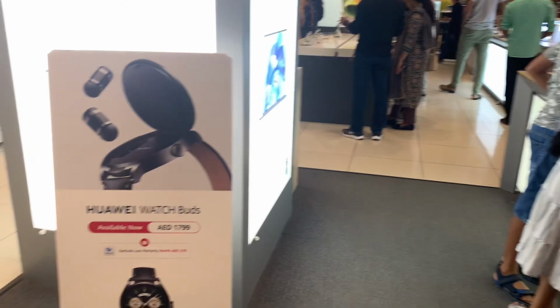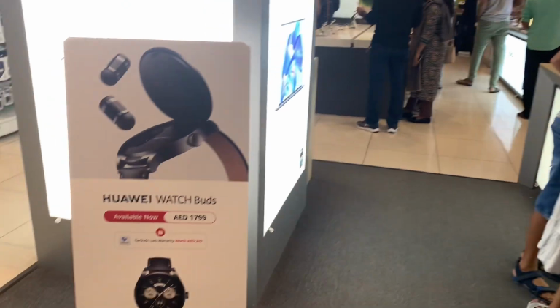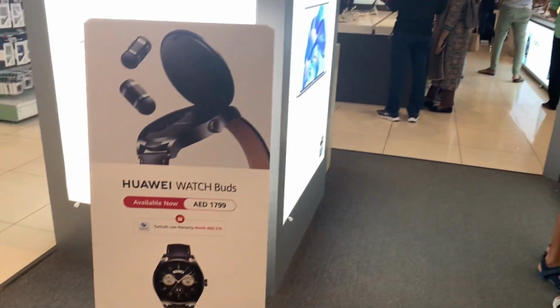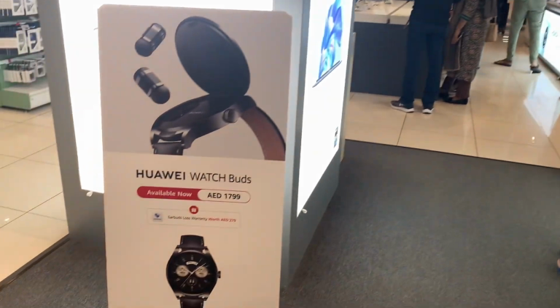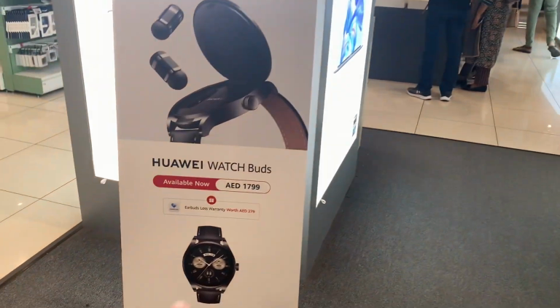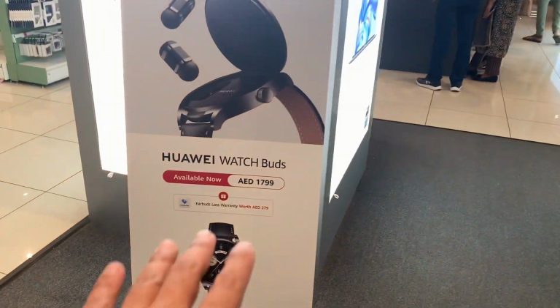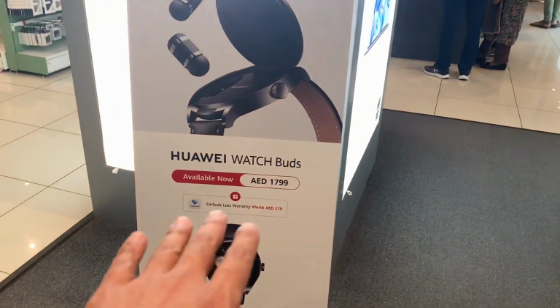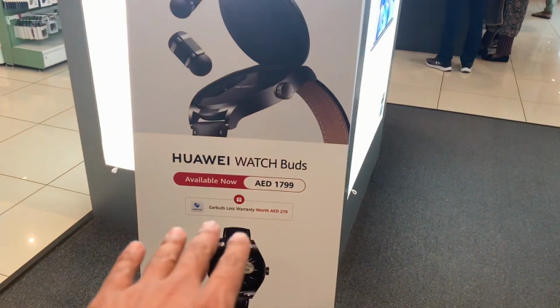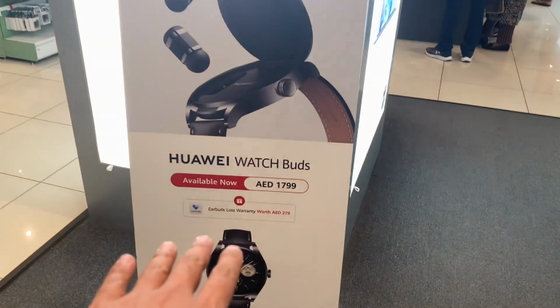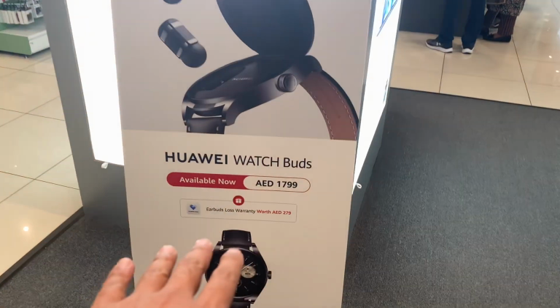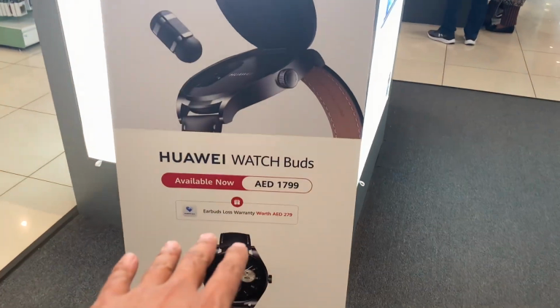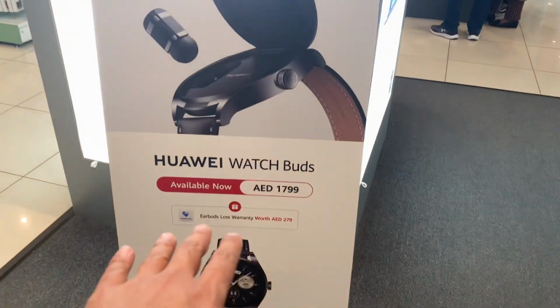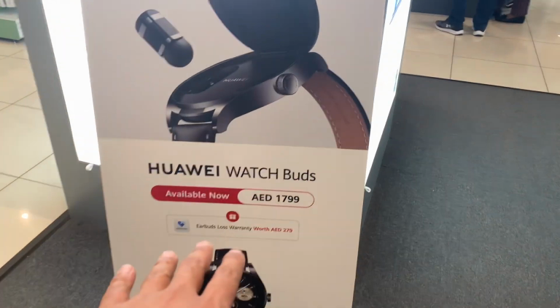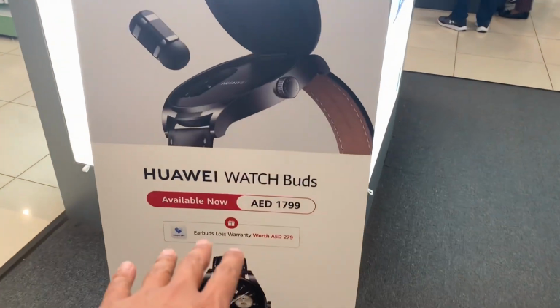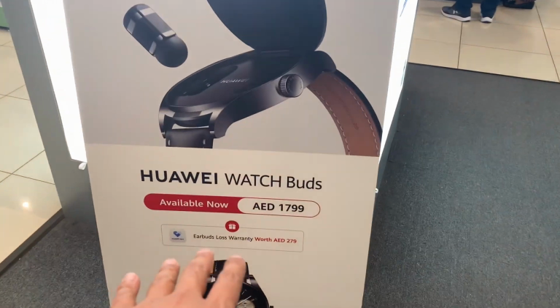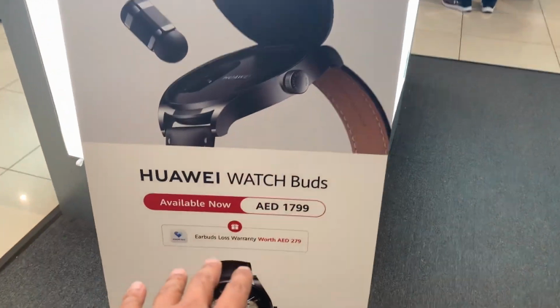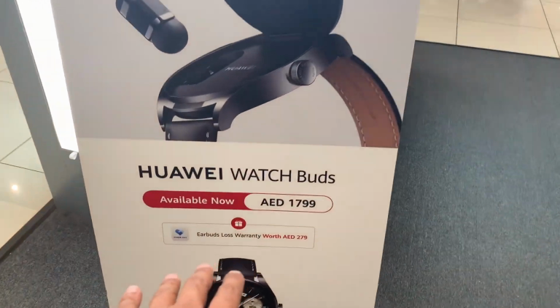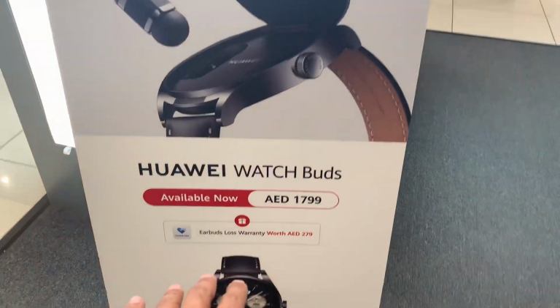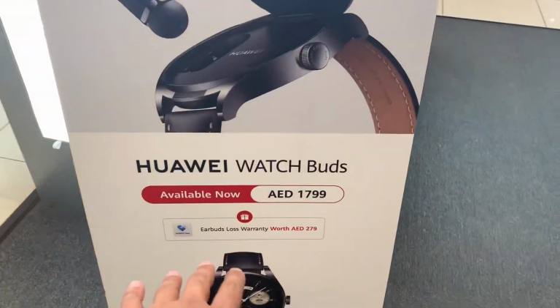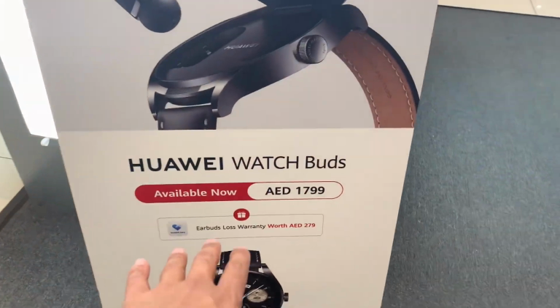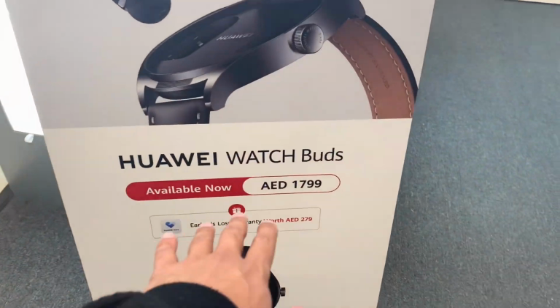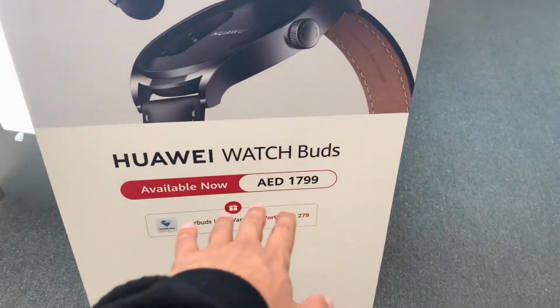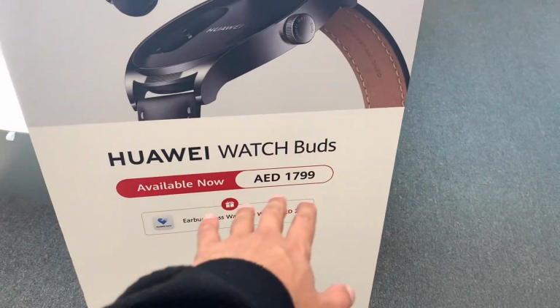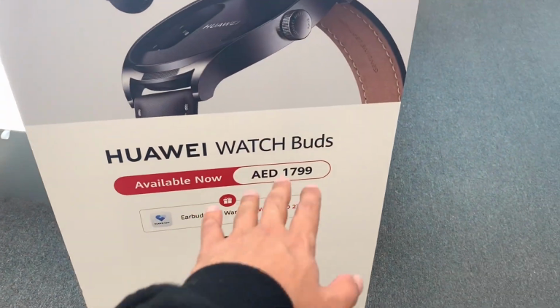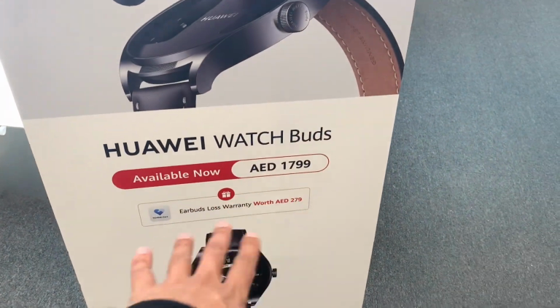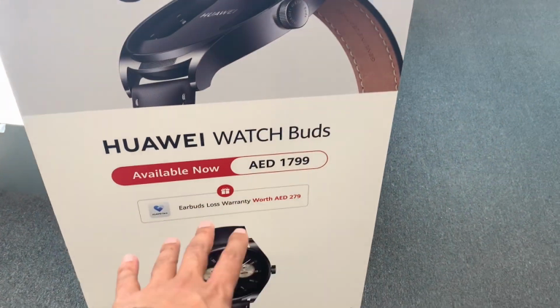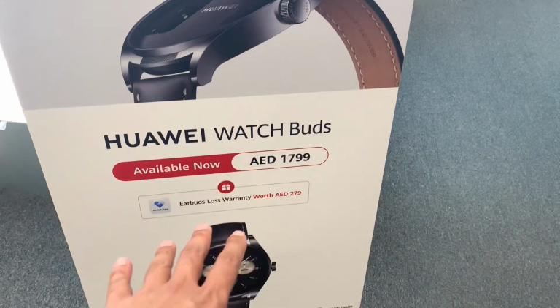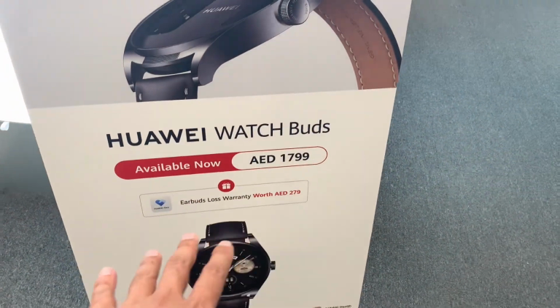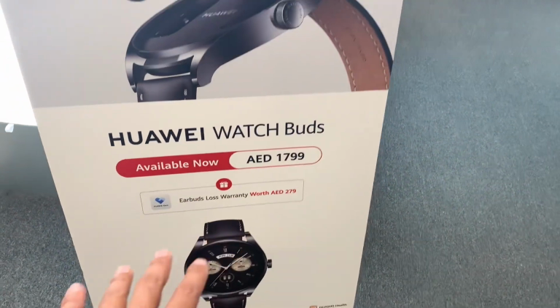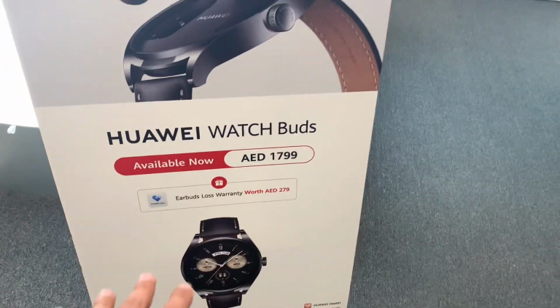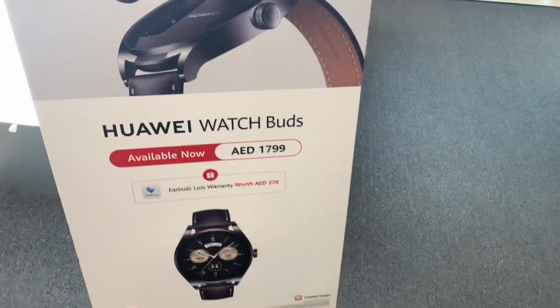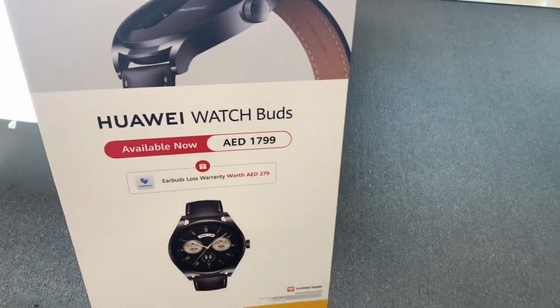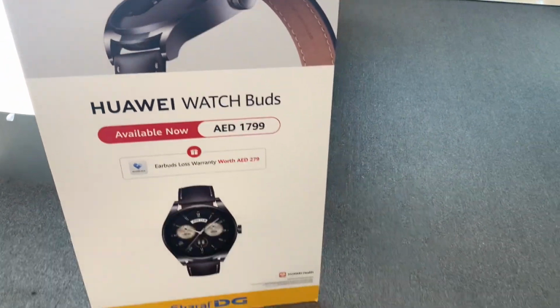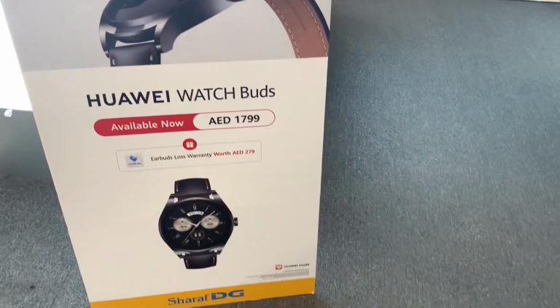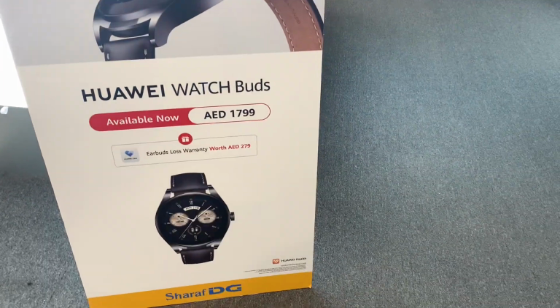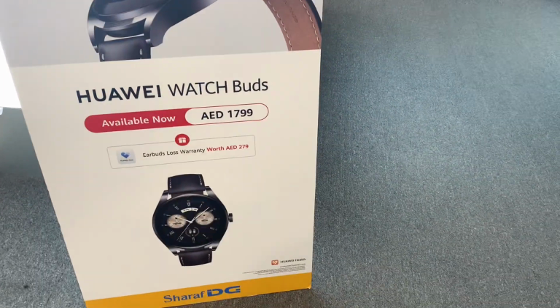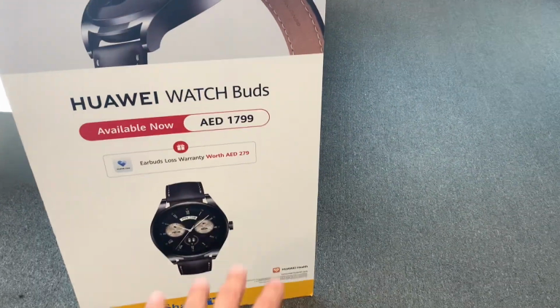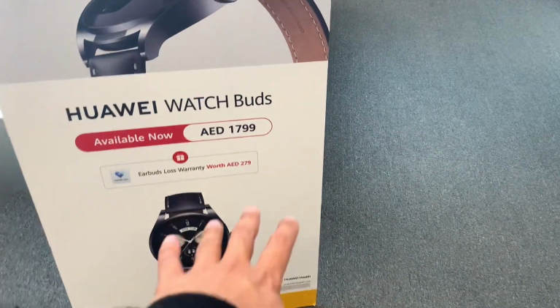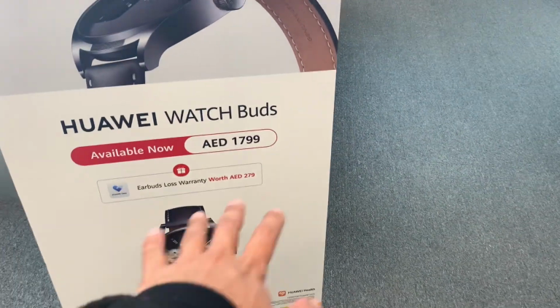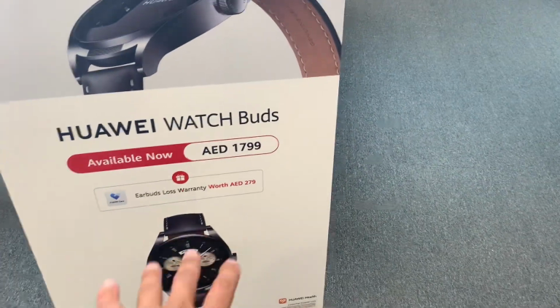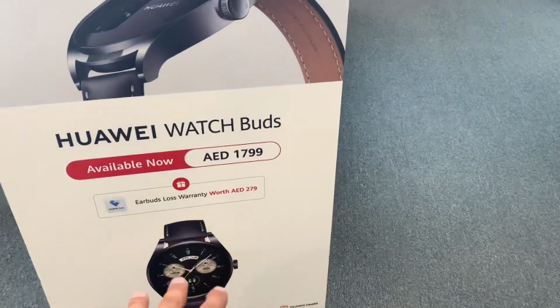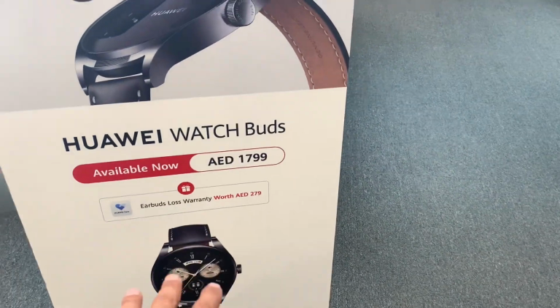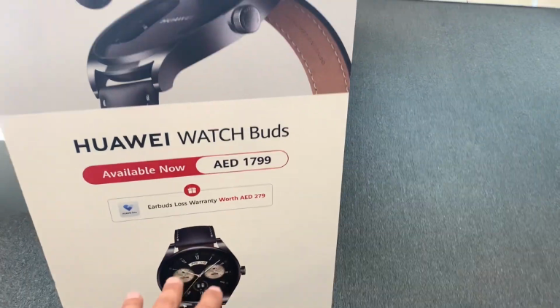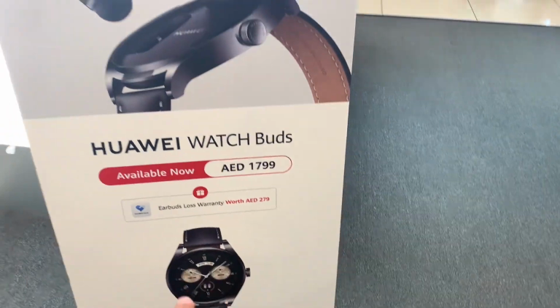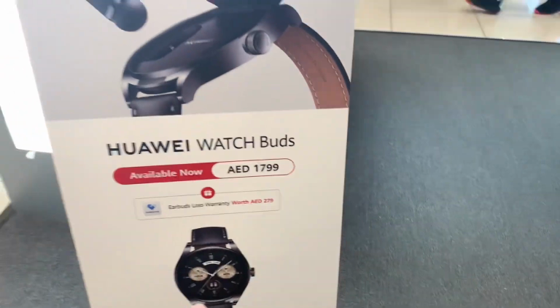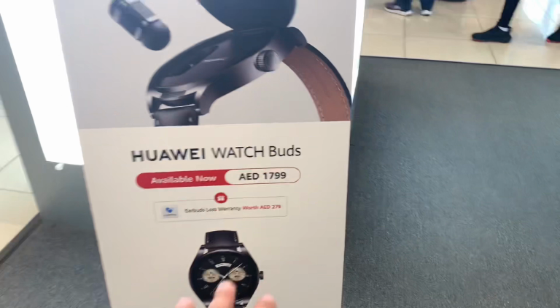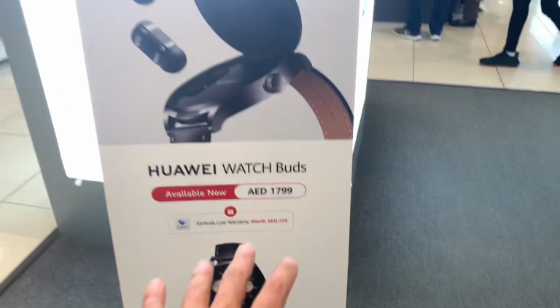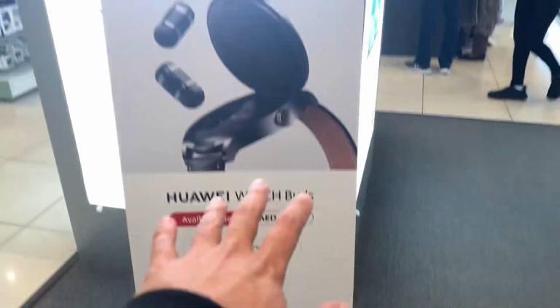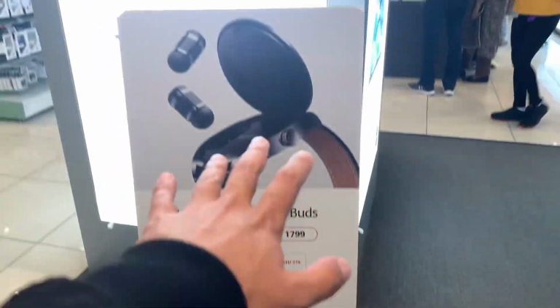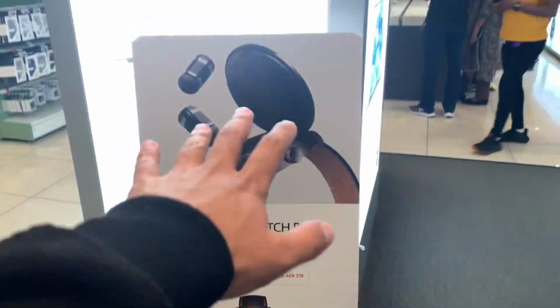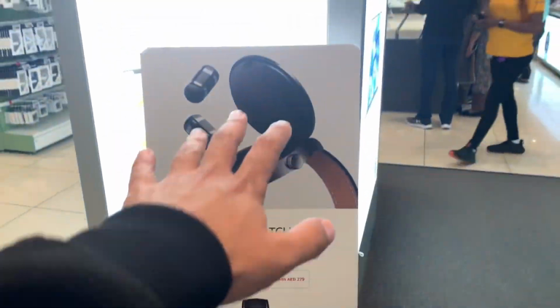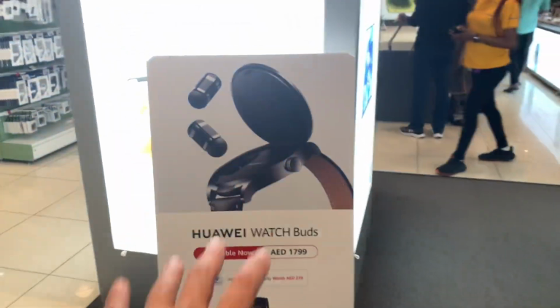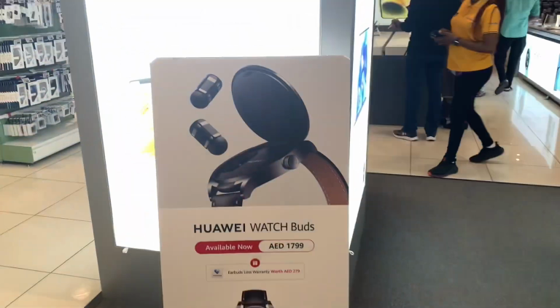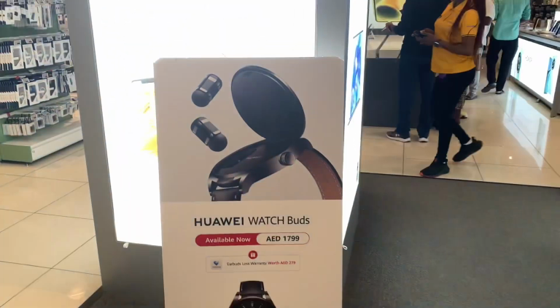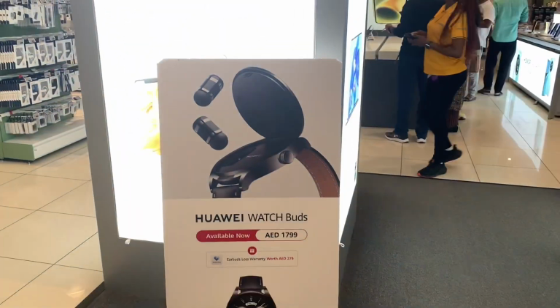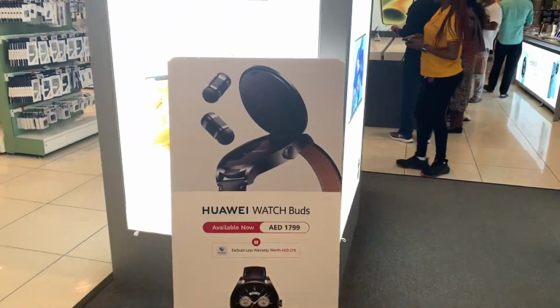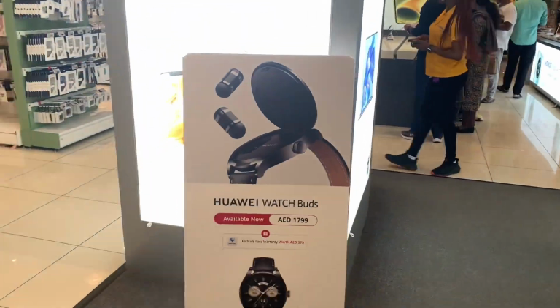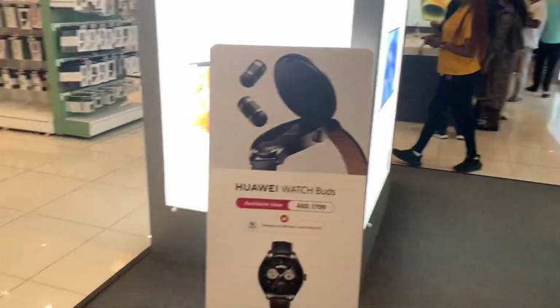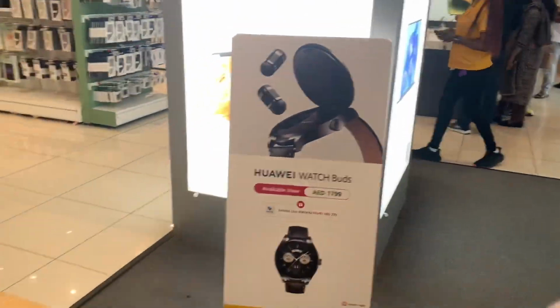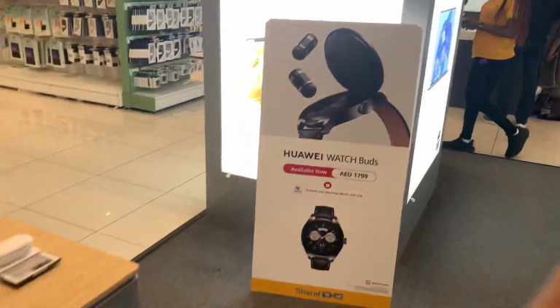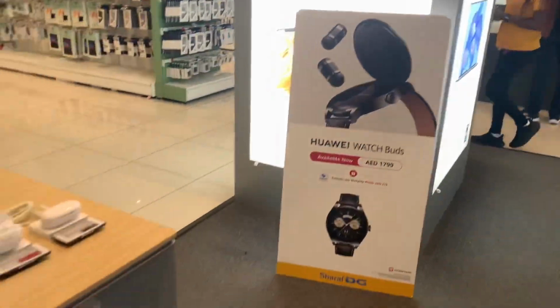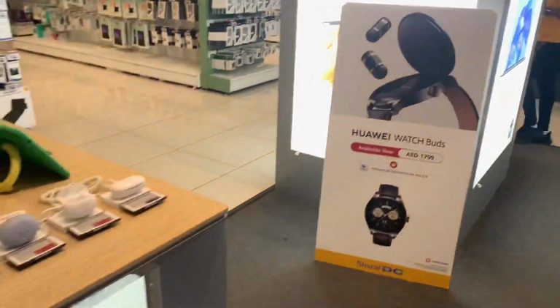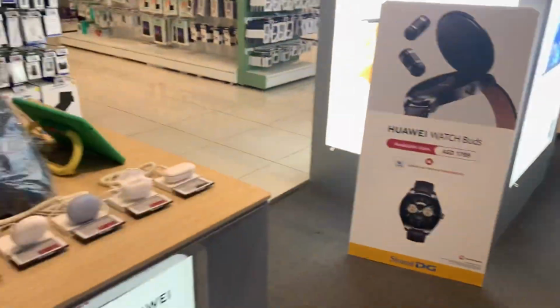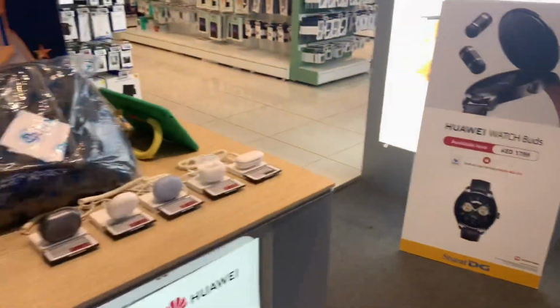So this is a Huawei Watch Buds. Its price is 1800. Its speciality is what I will show you.